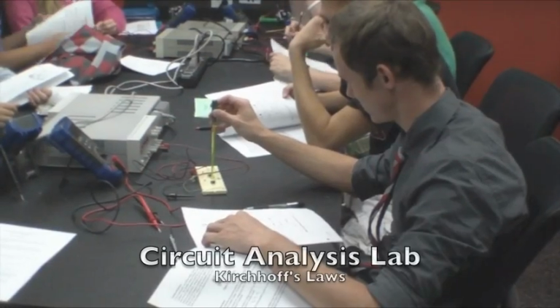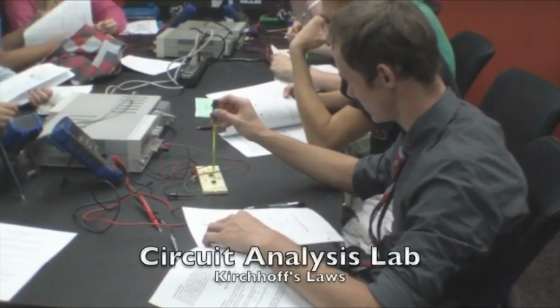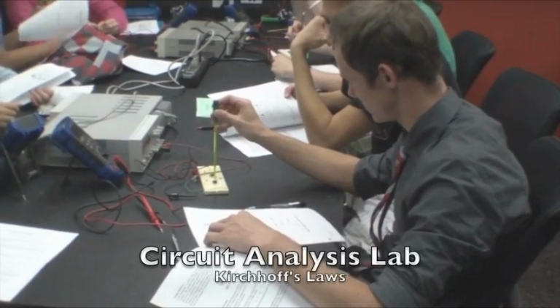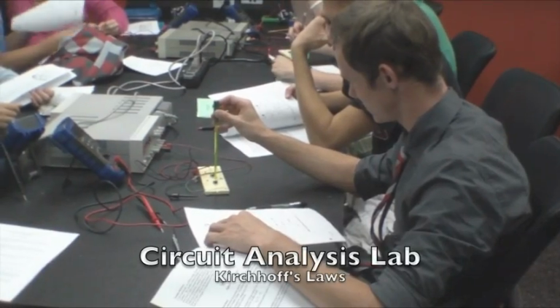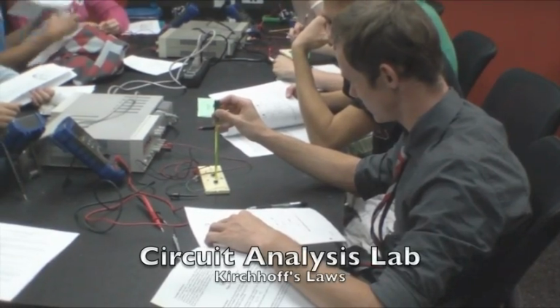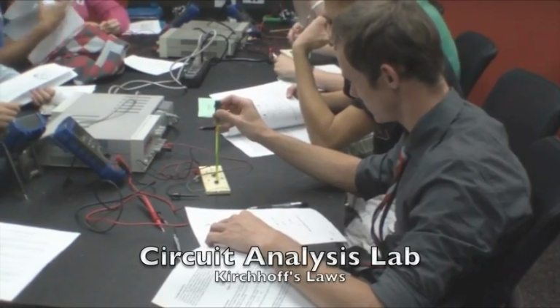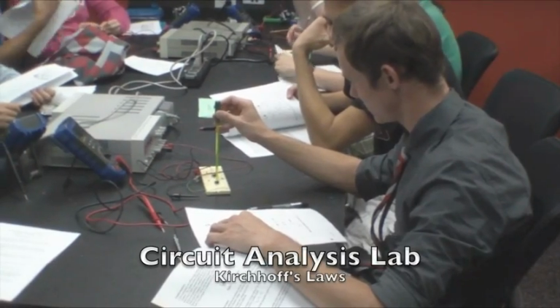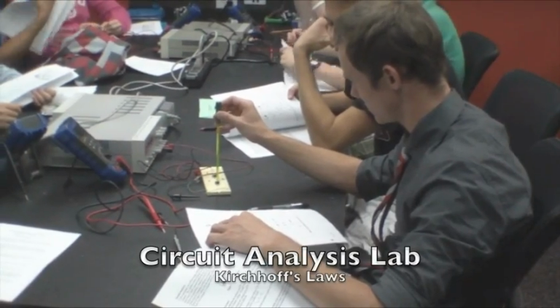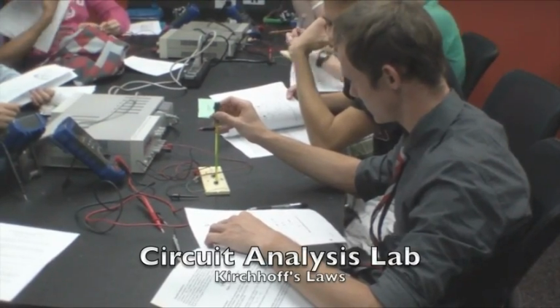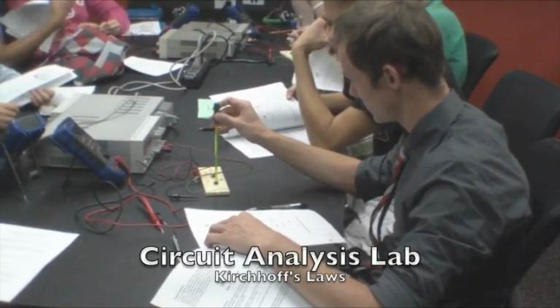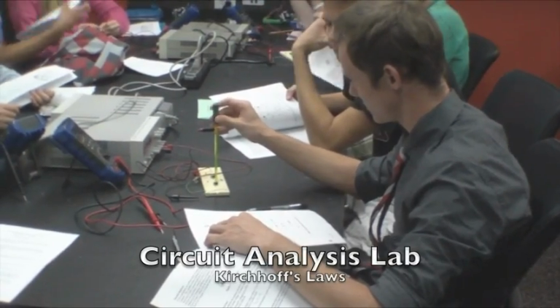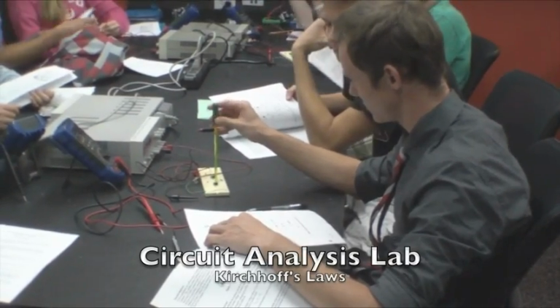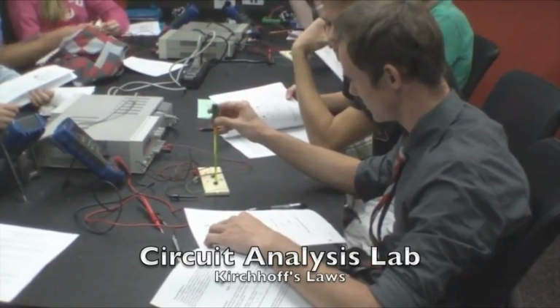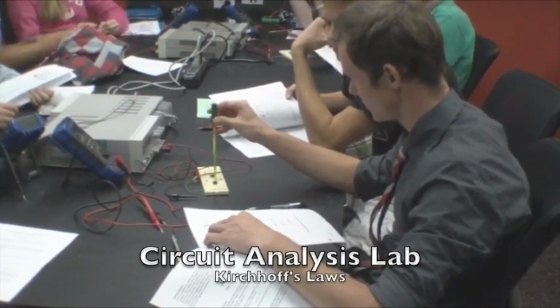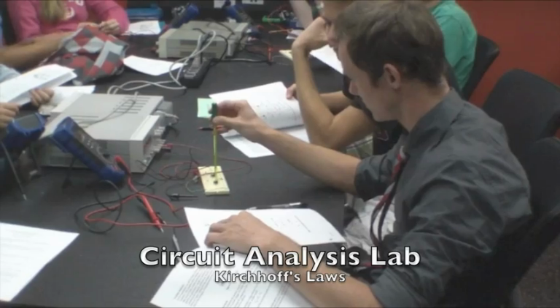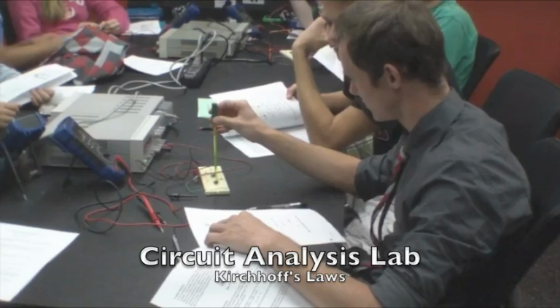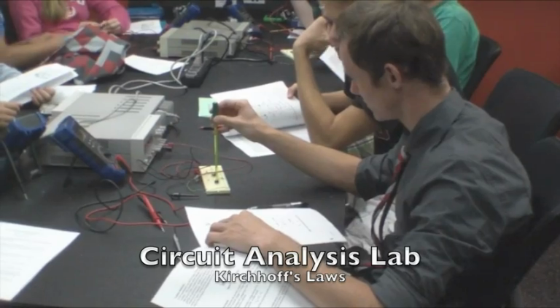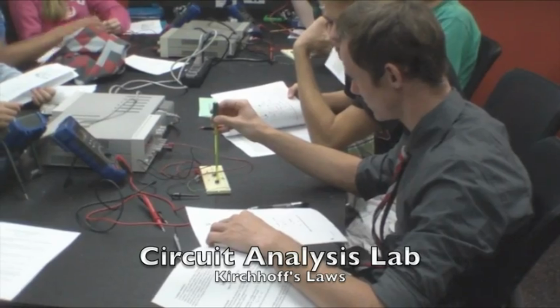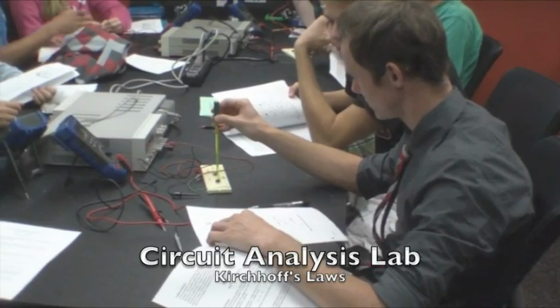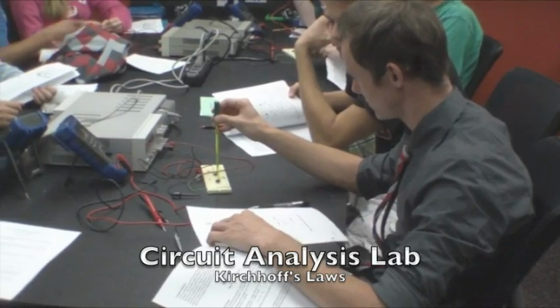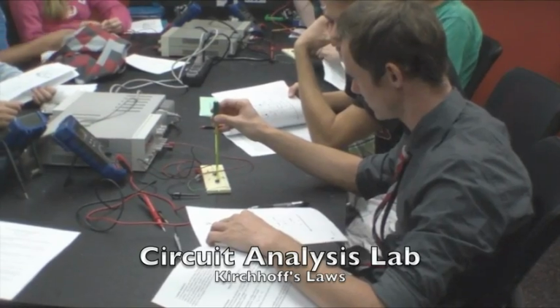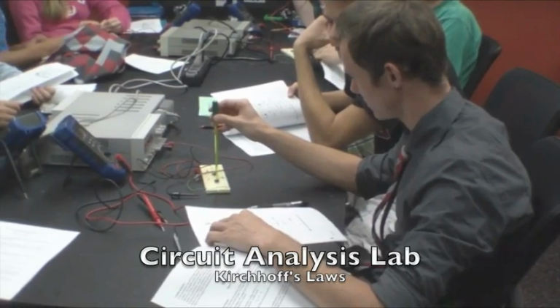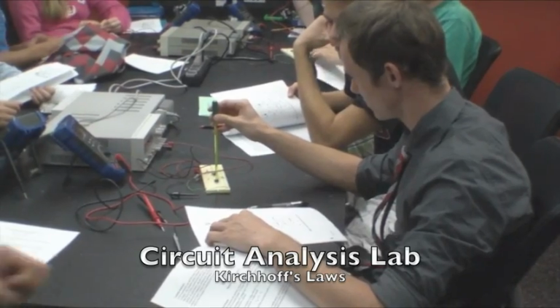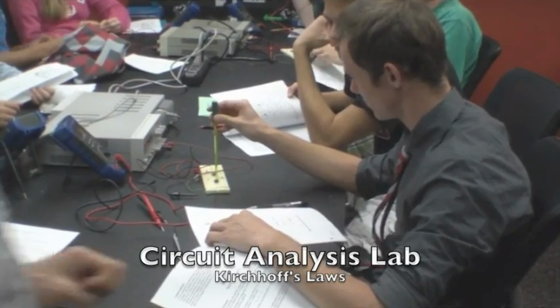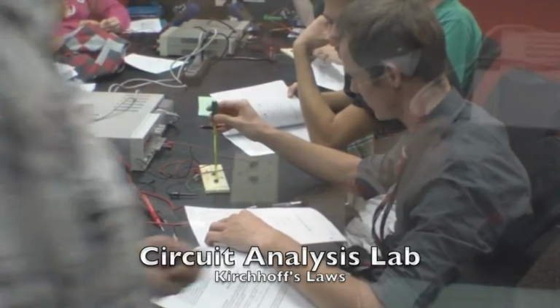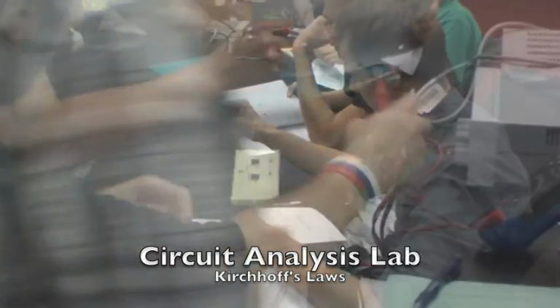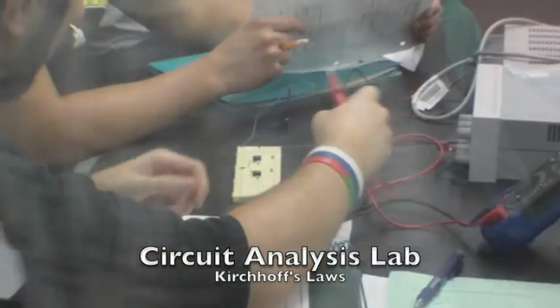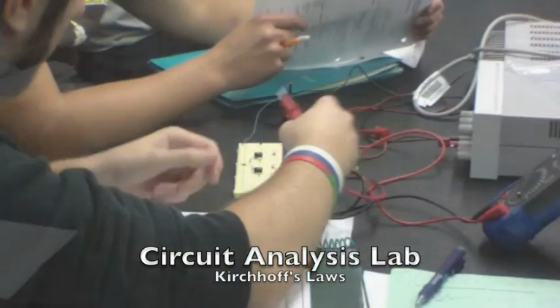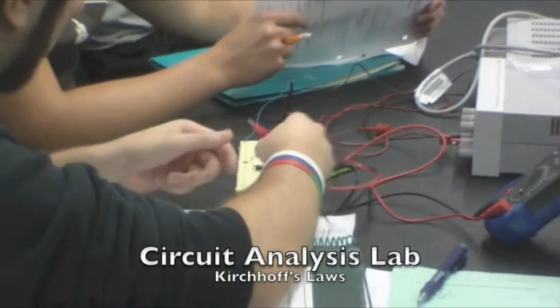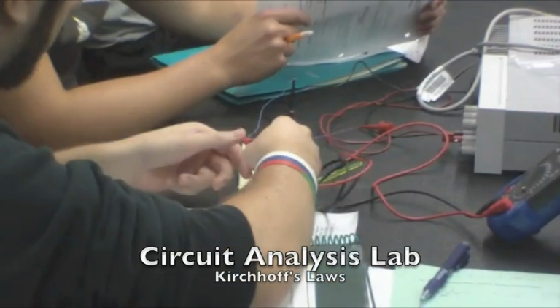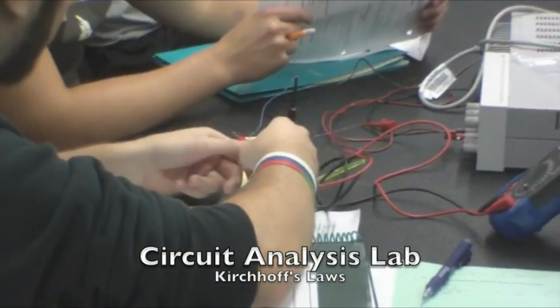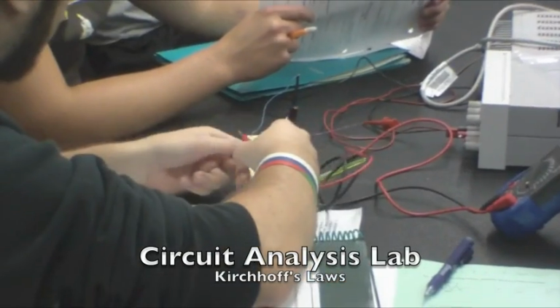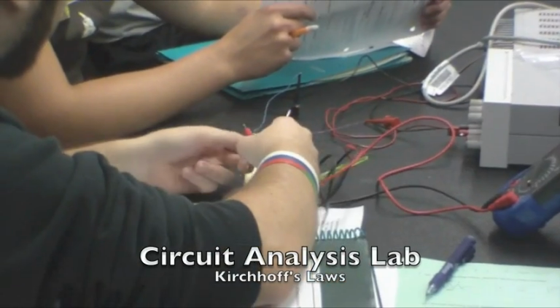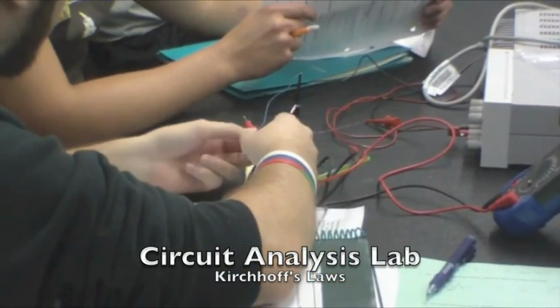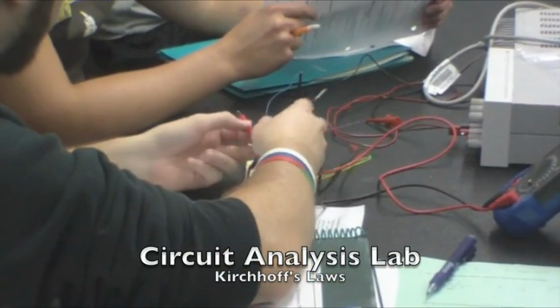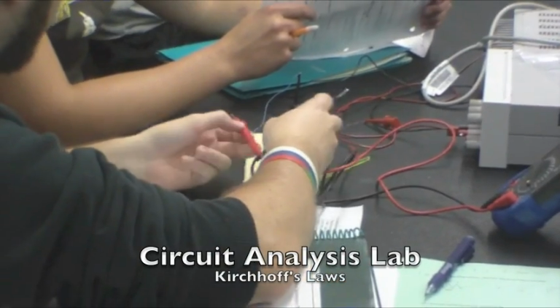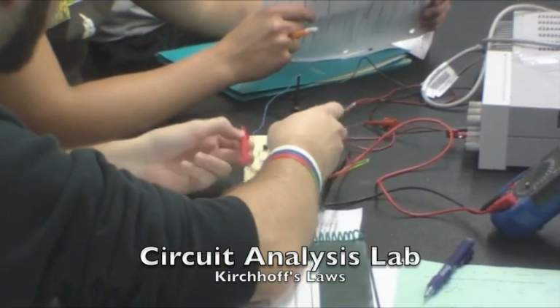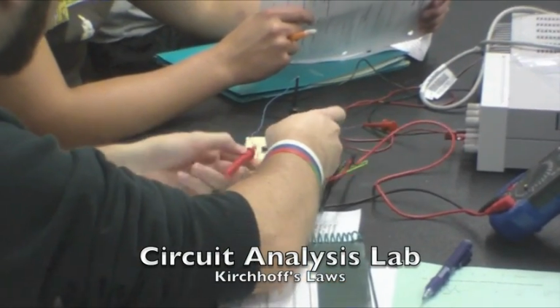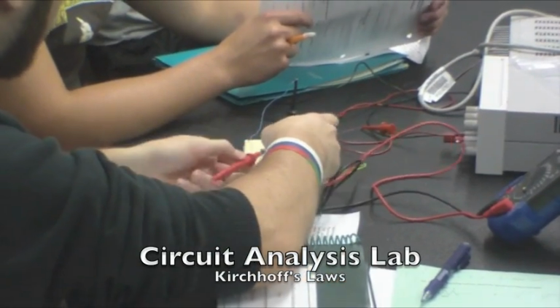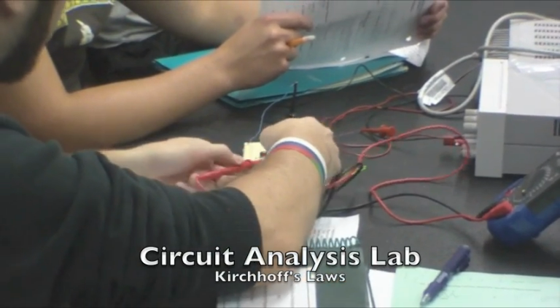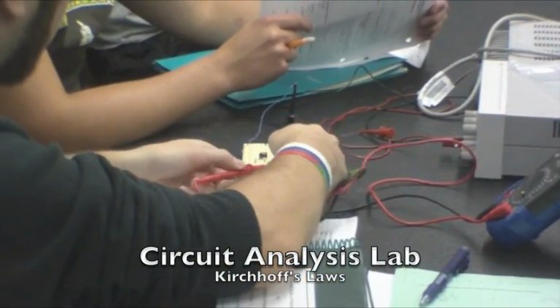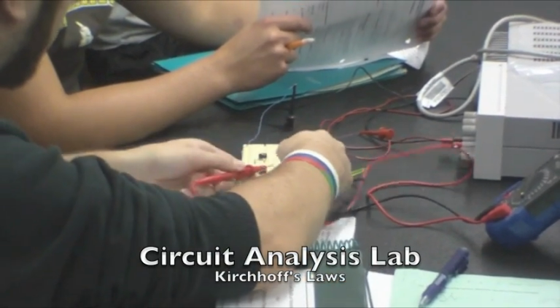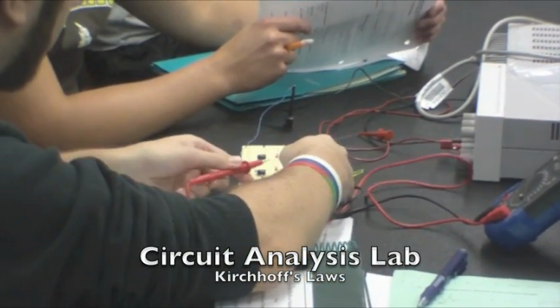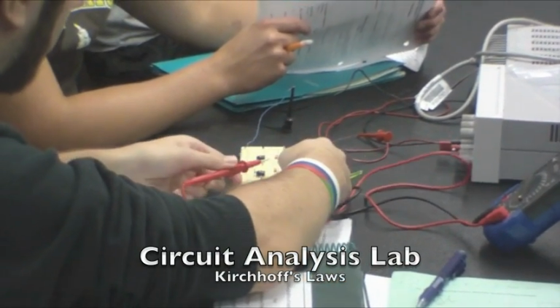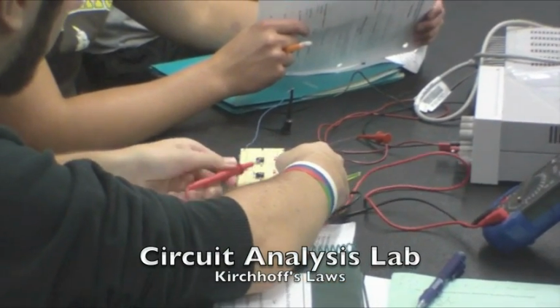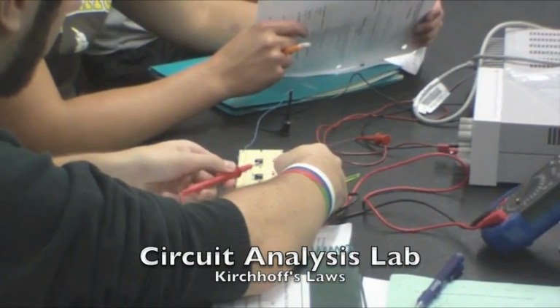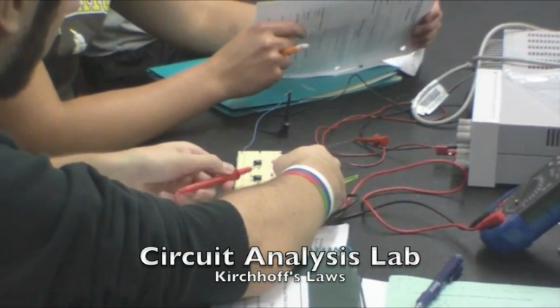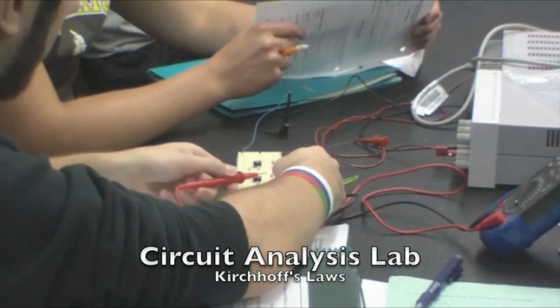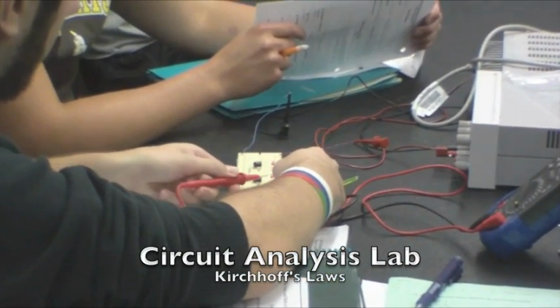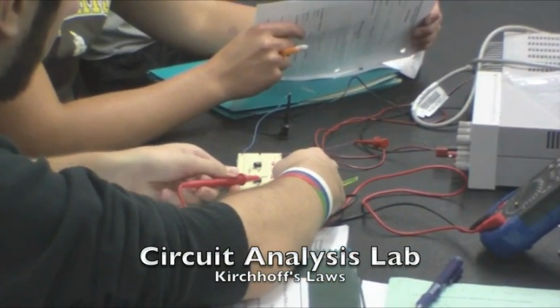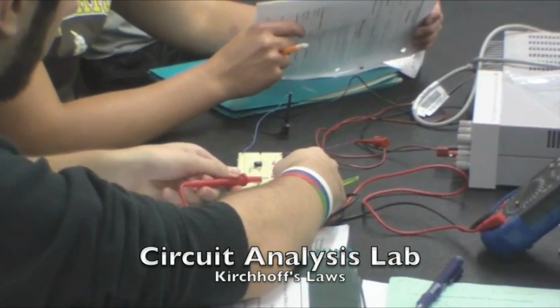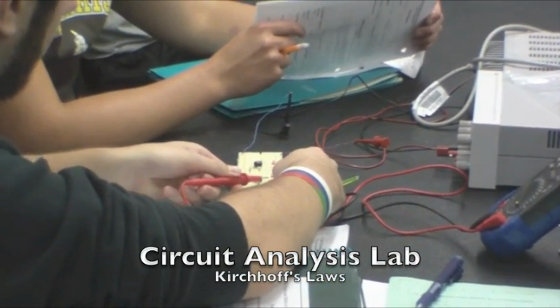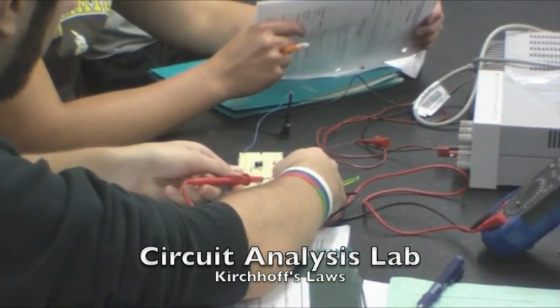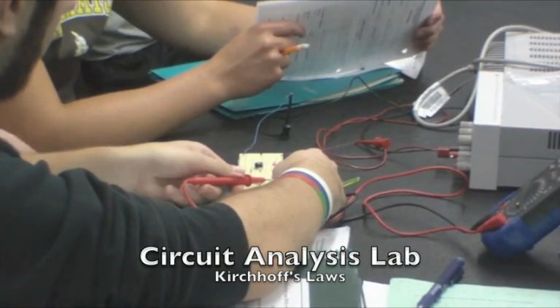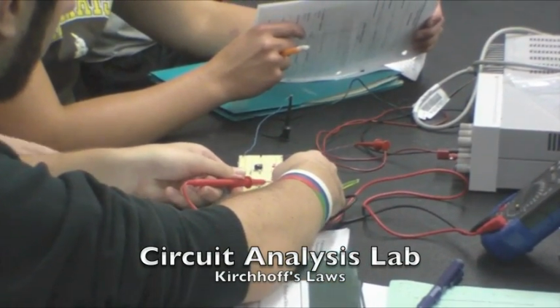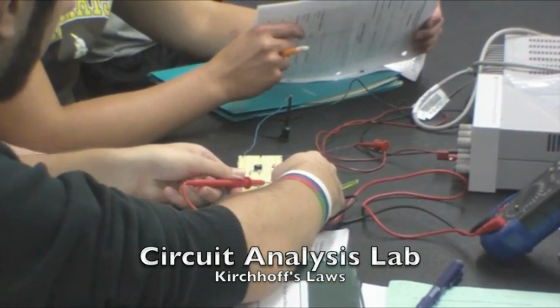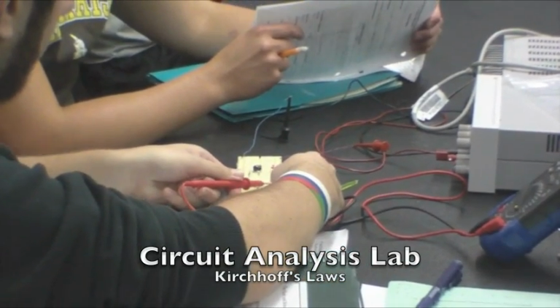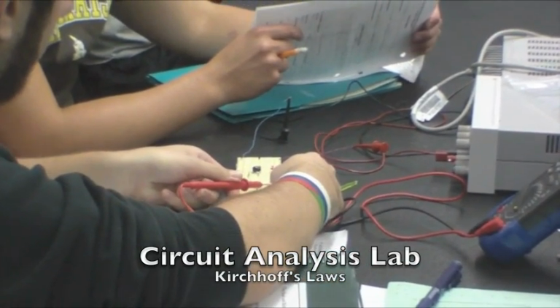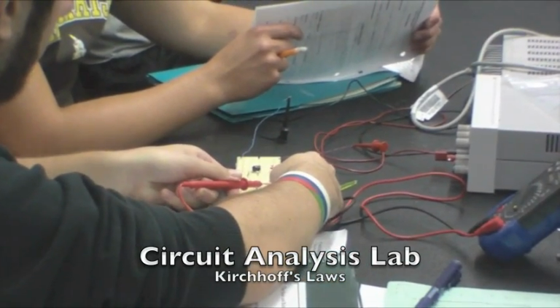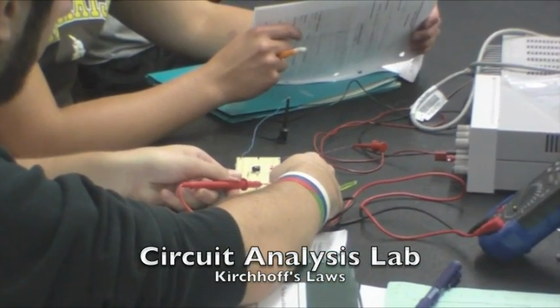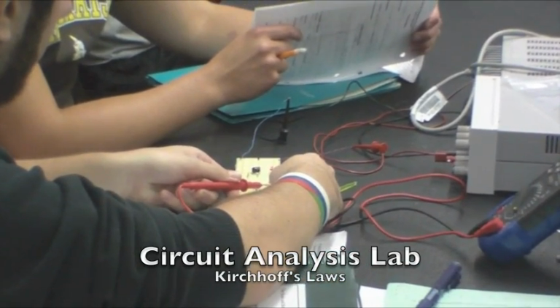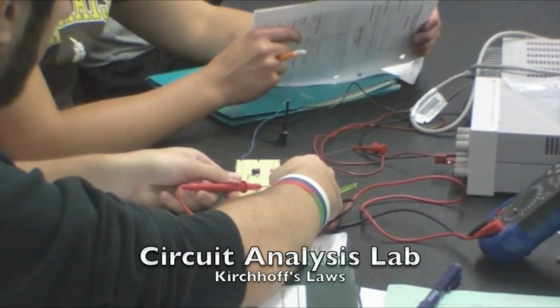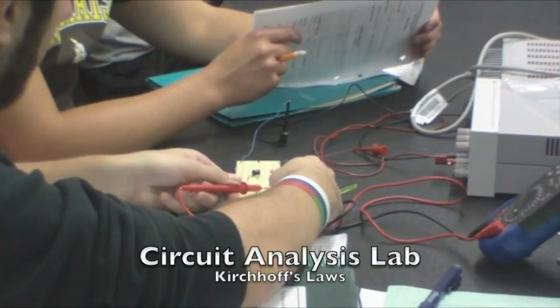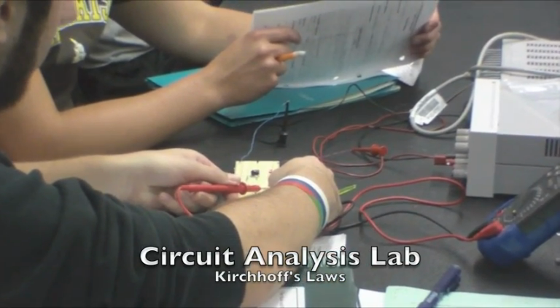In the Electronics Laboratory, I learned how to build the basics of electrical circuits and how to measure currents and voltages.